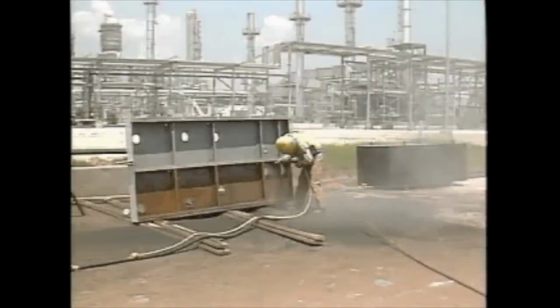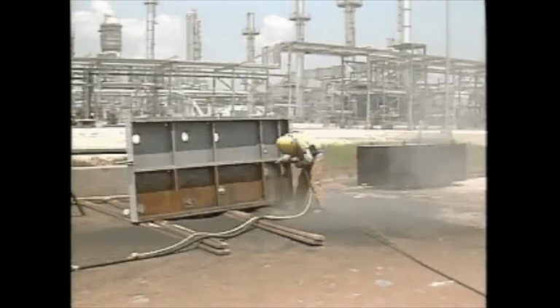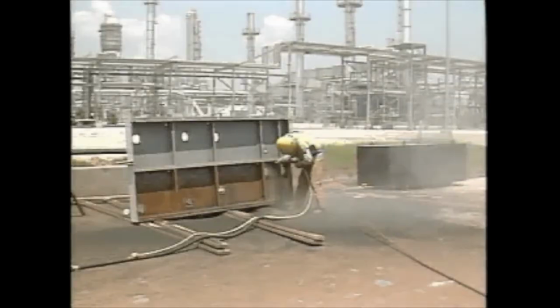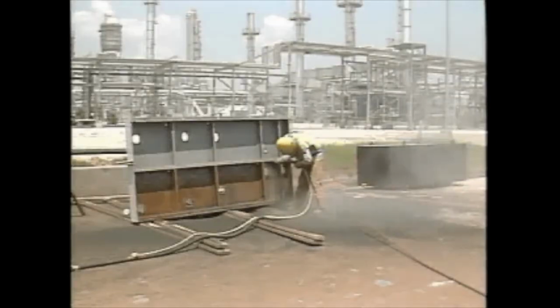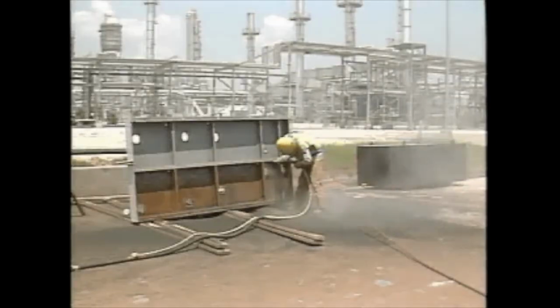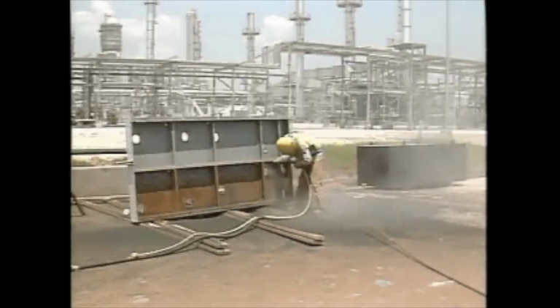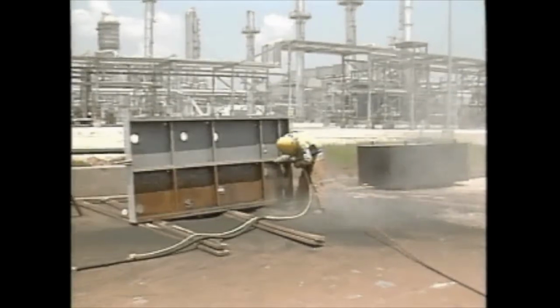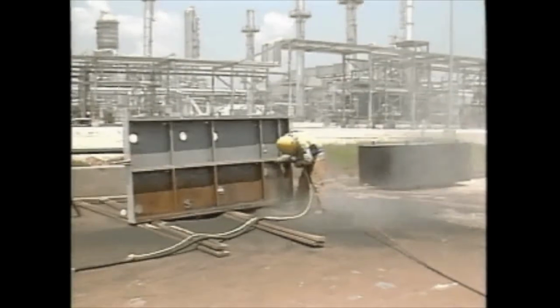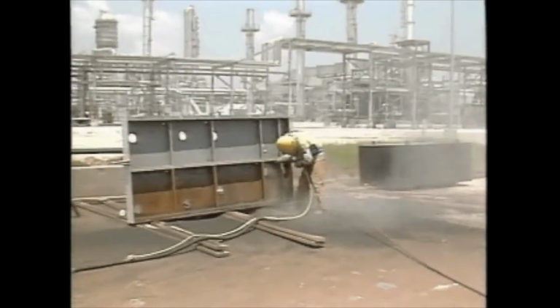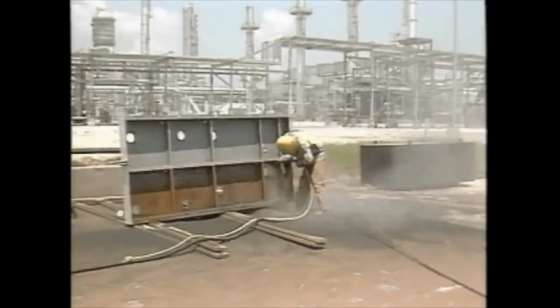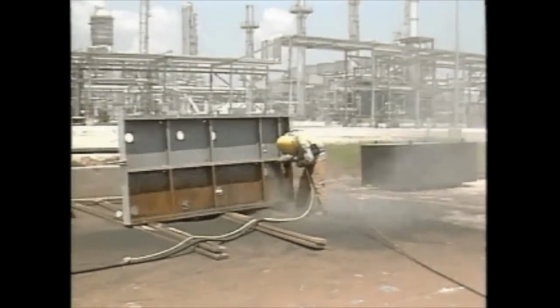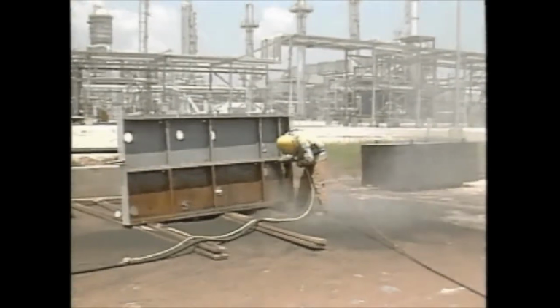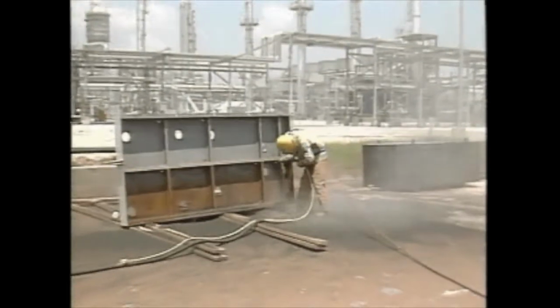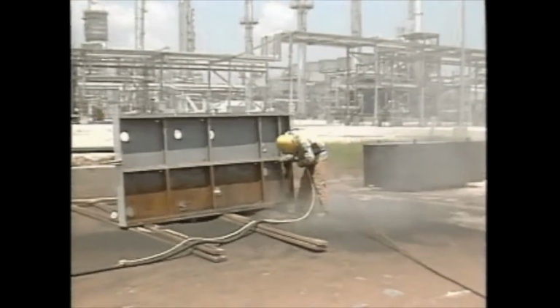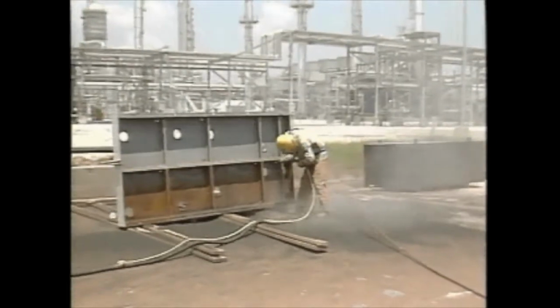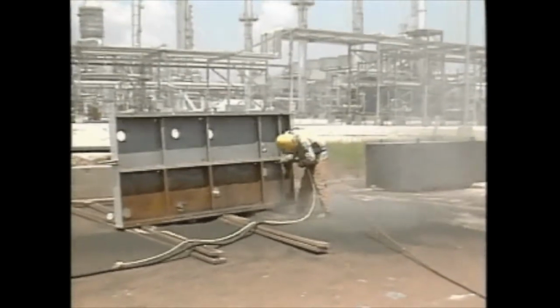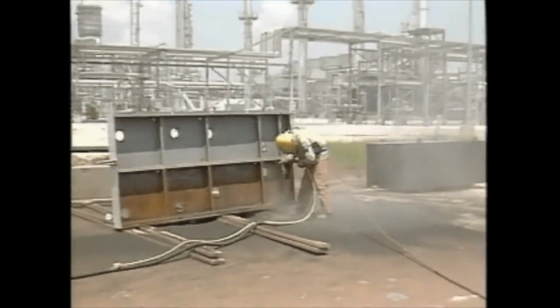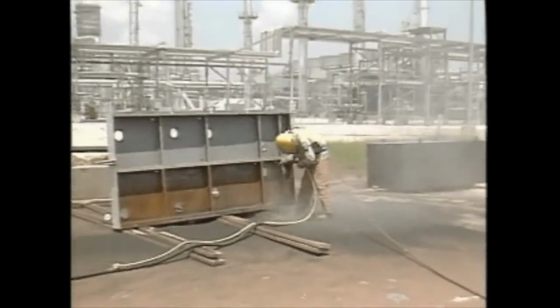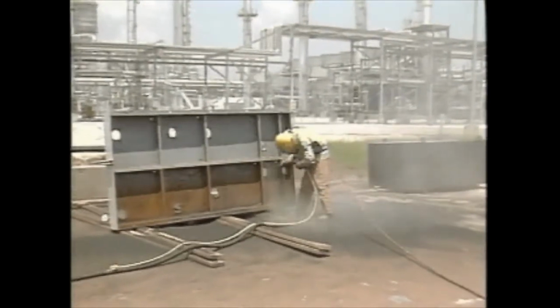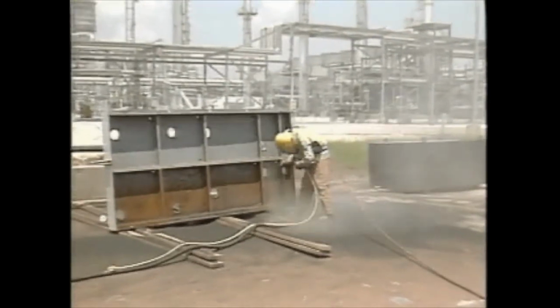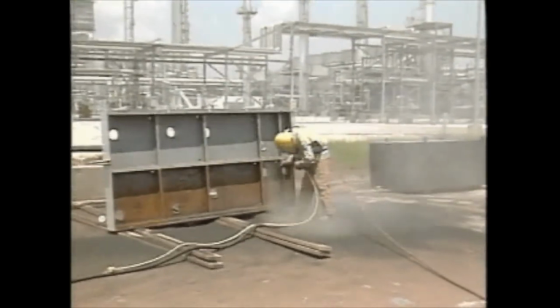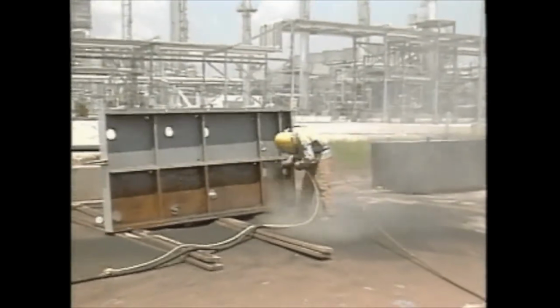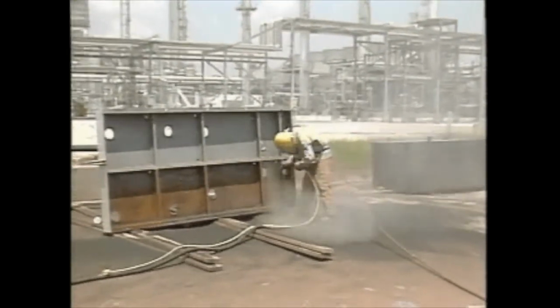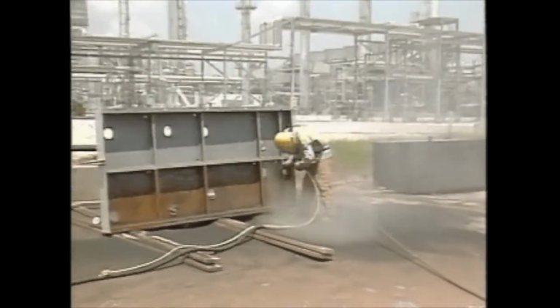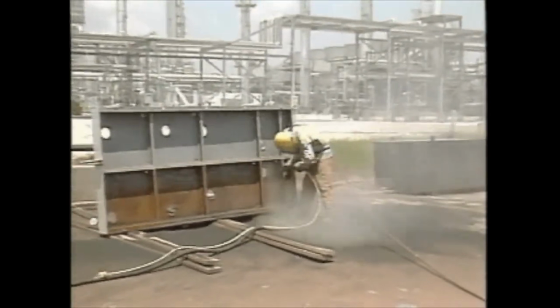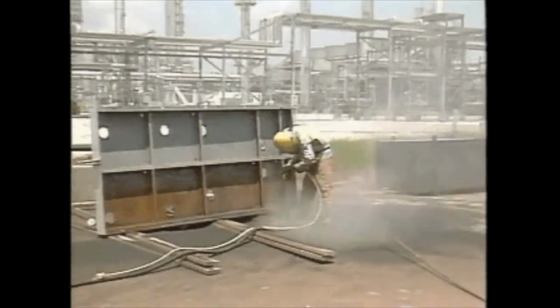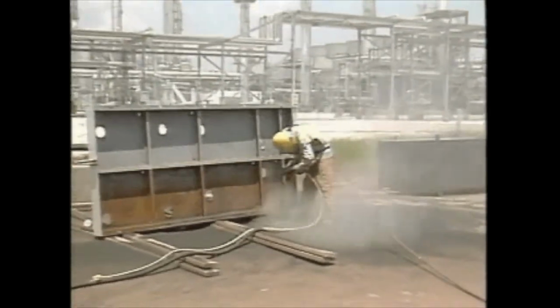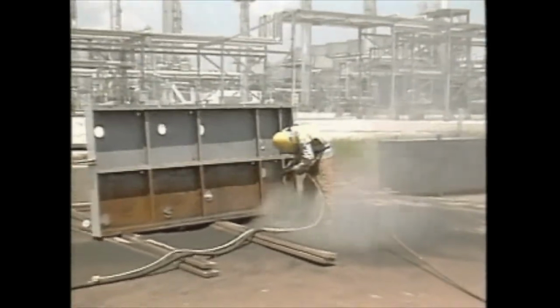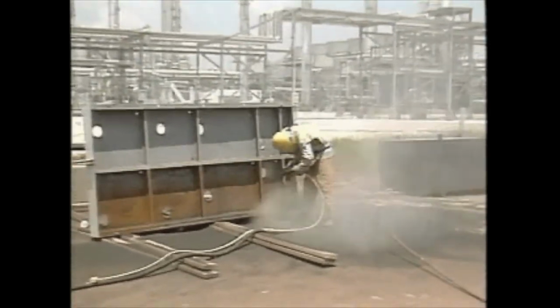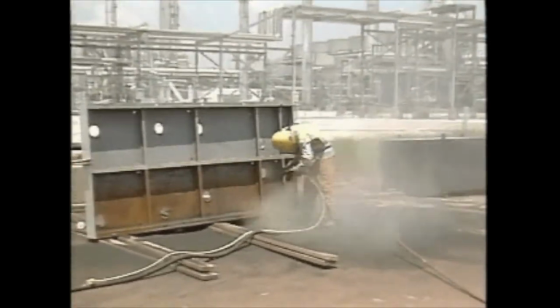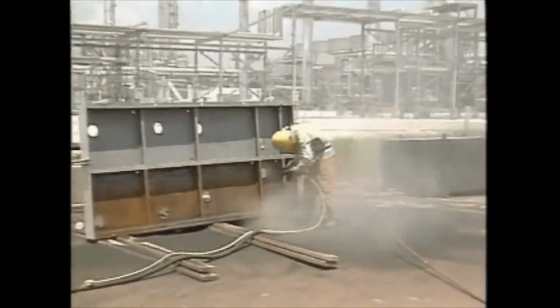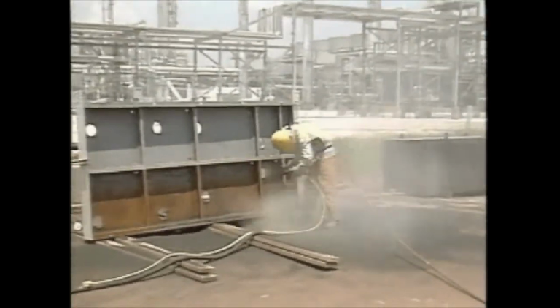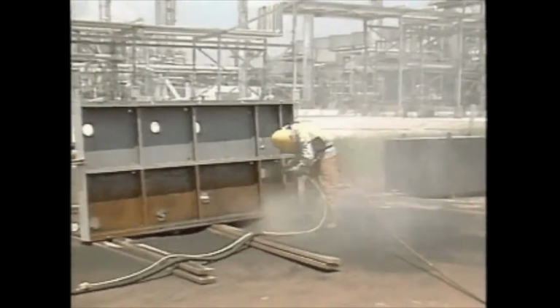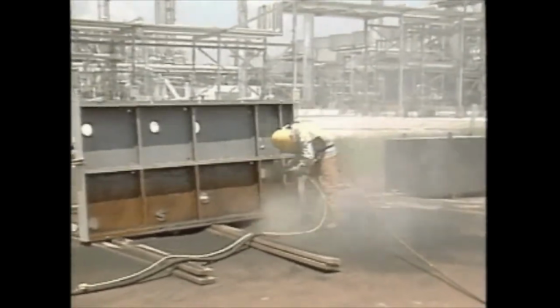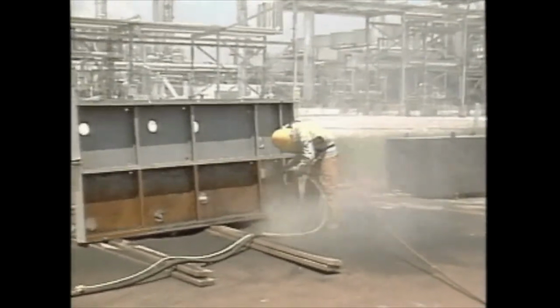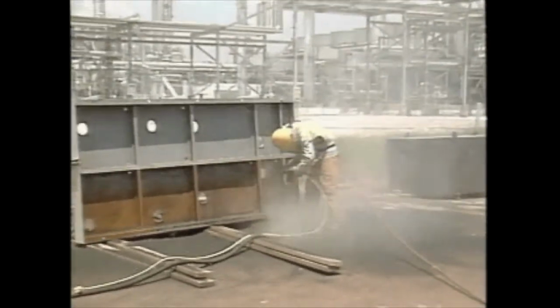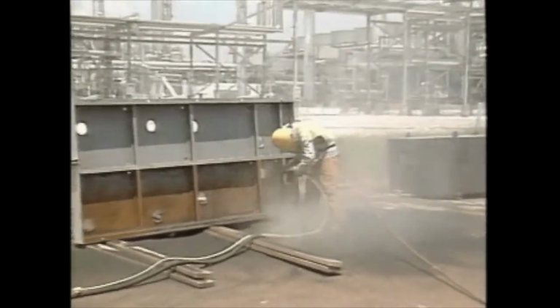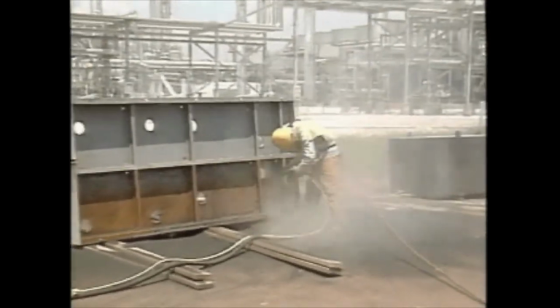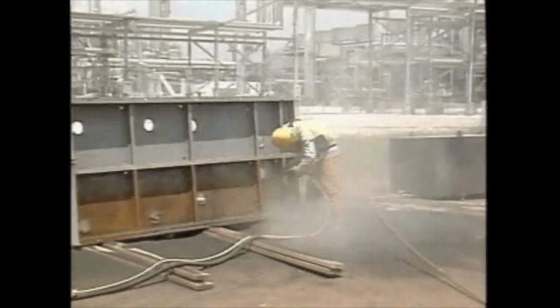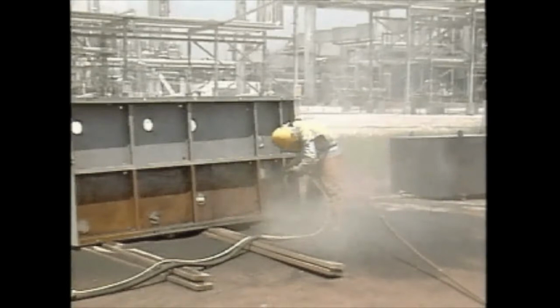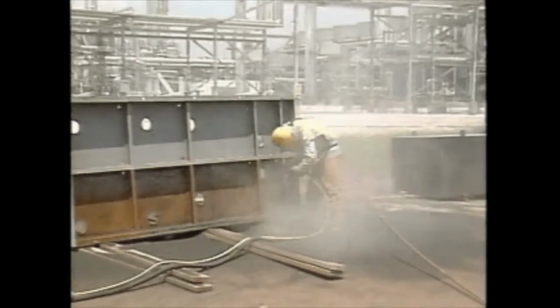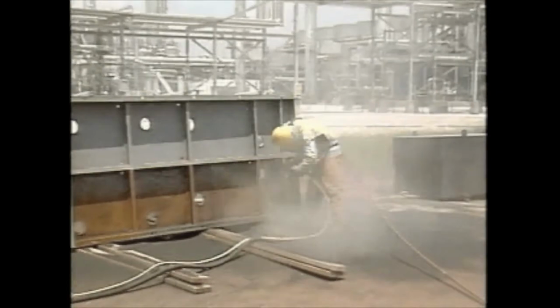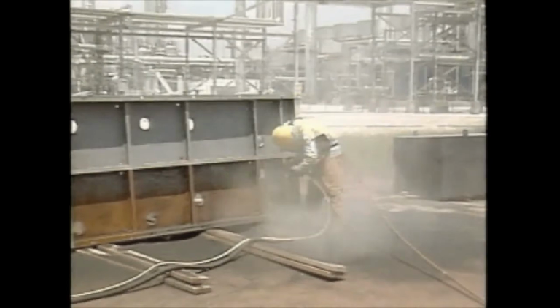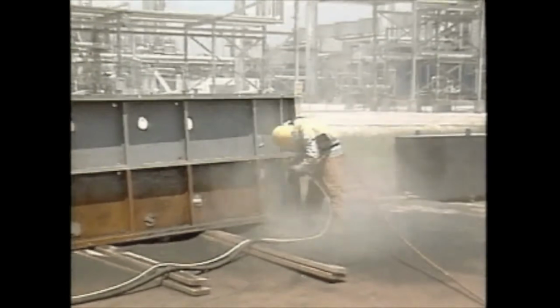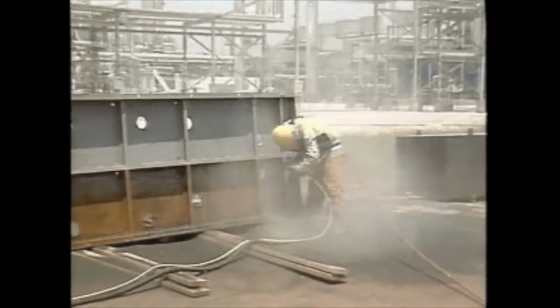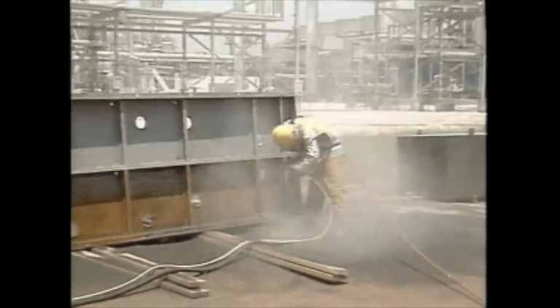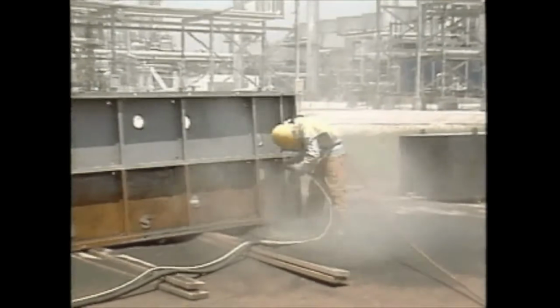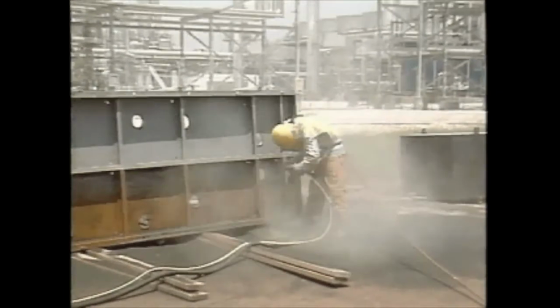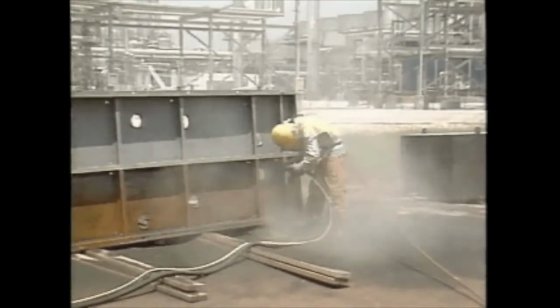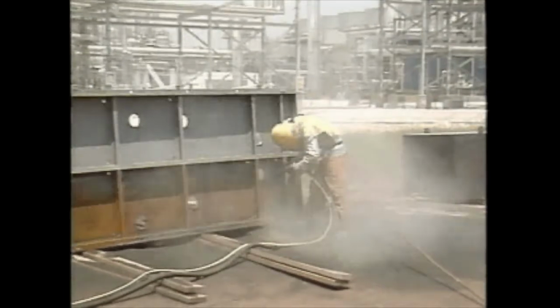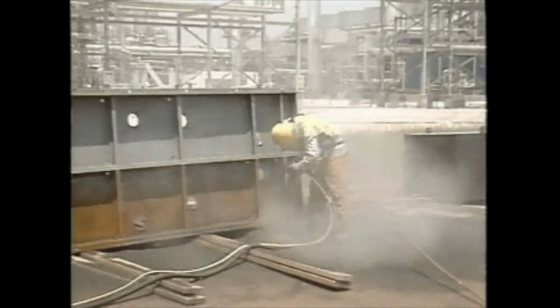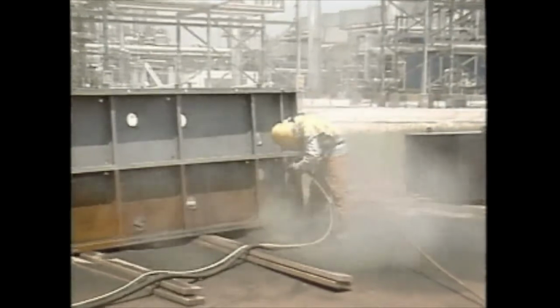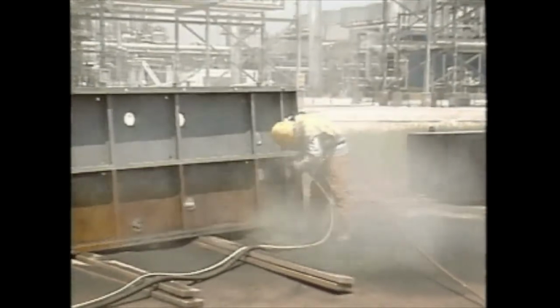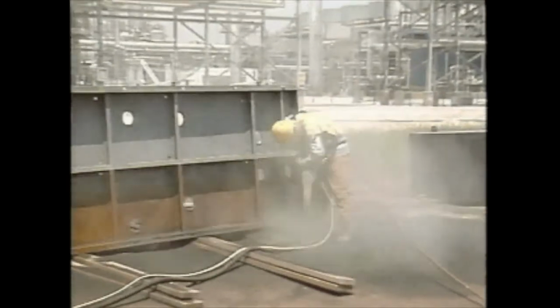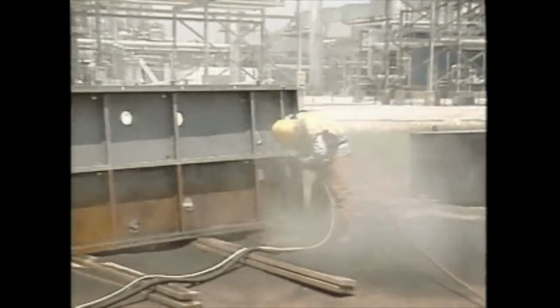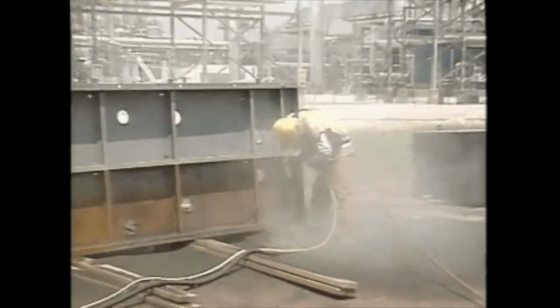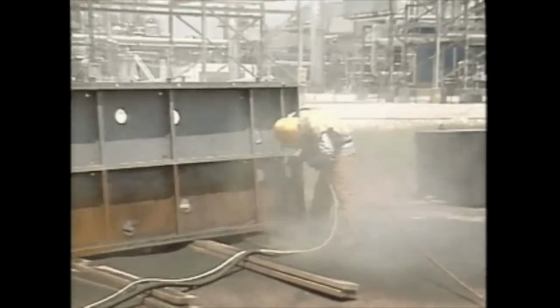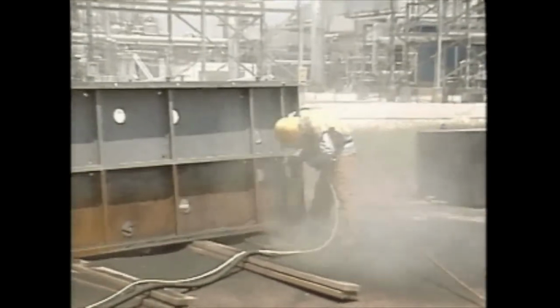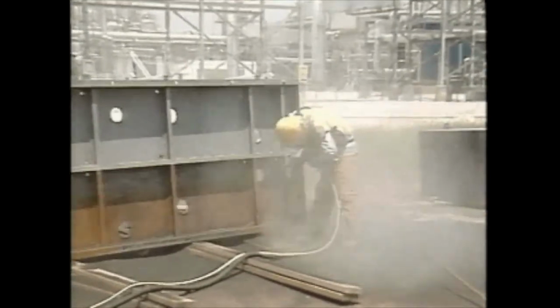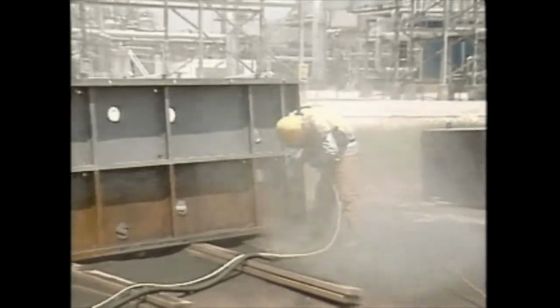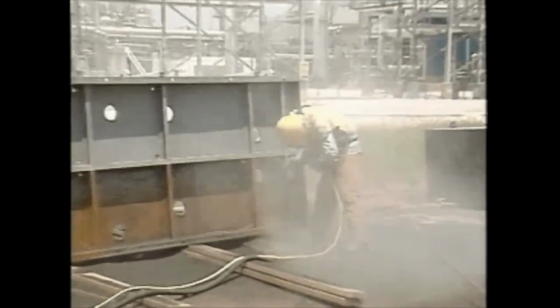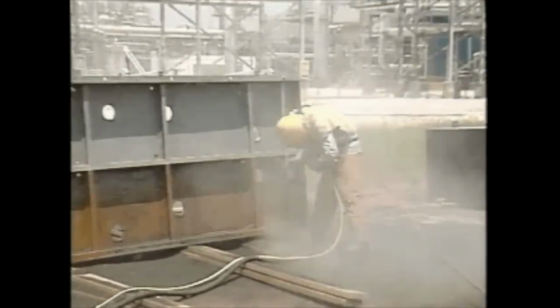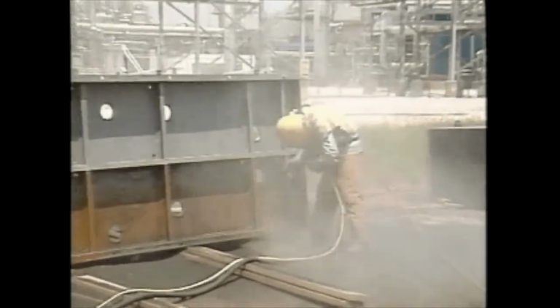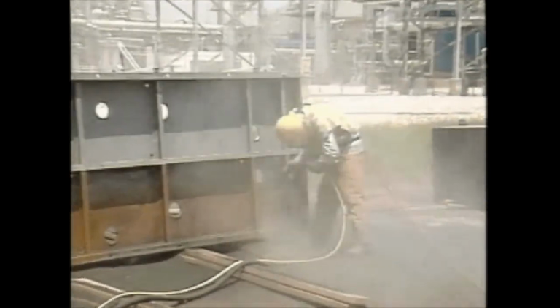The underside of the base plate should be sandblasted to white metal in order to ensure a proper bond to the epoxy grout.